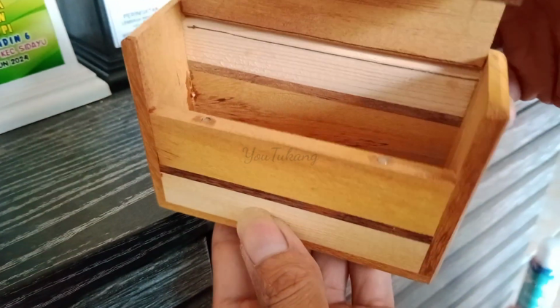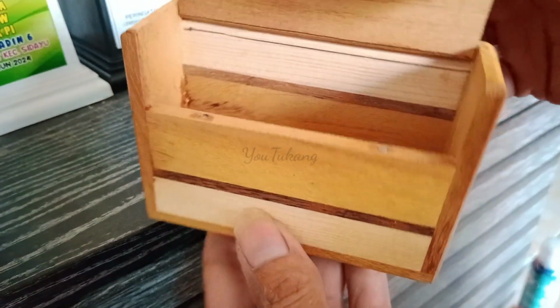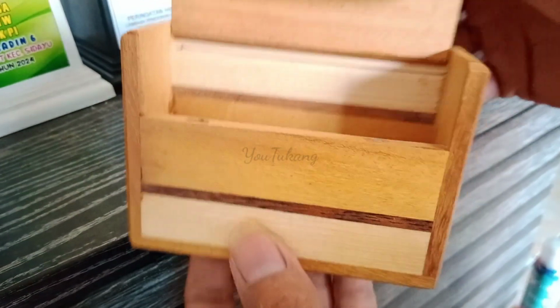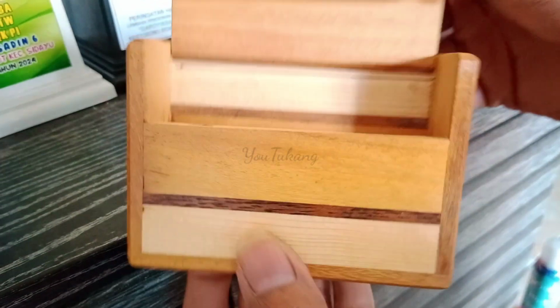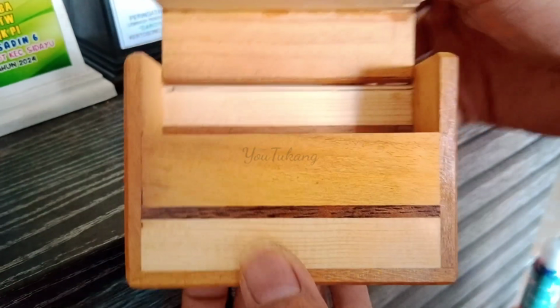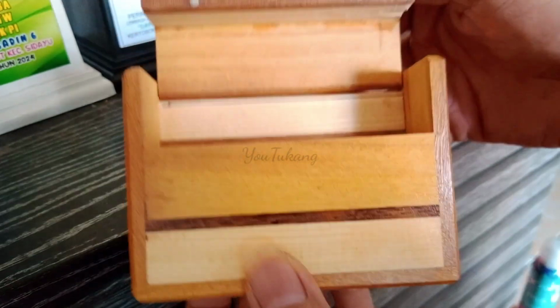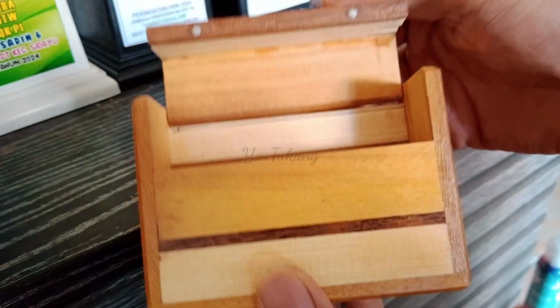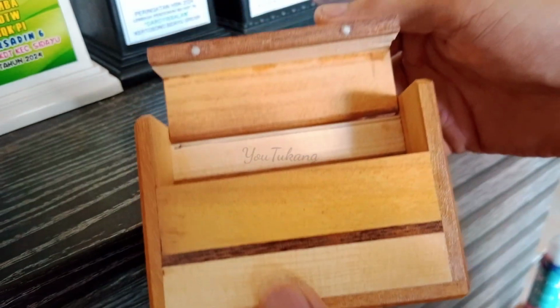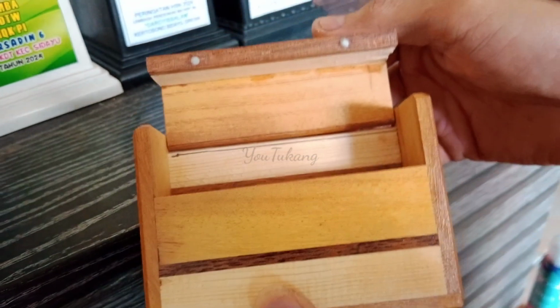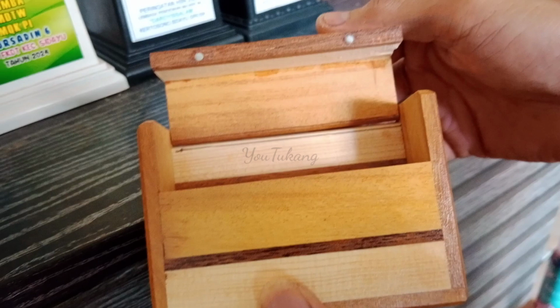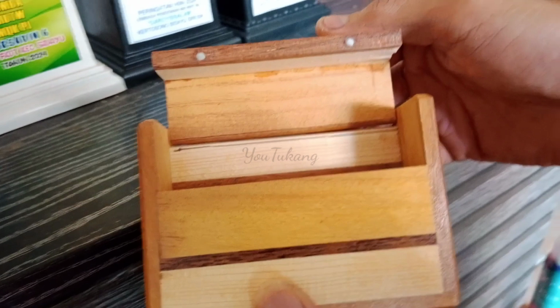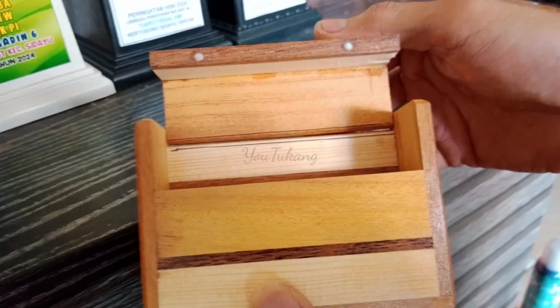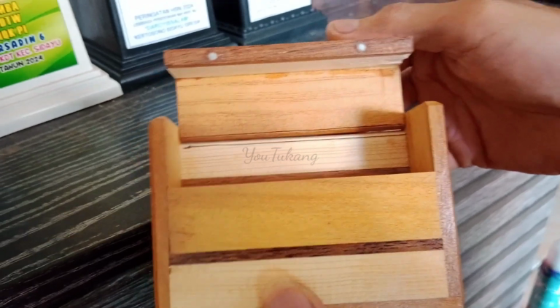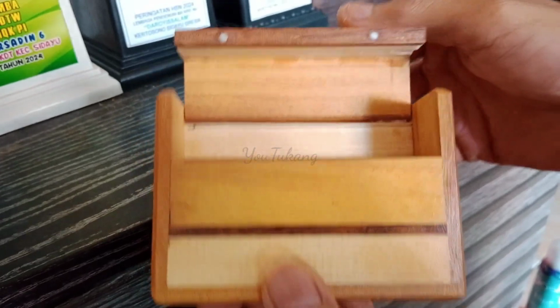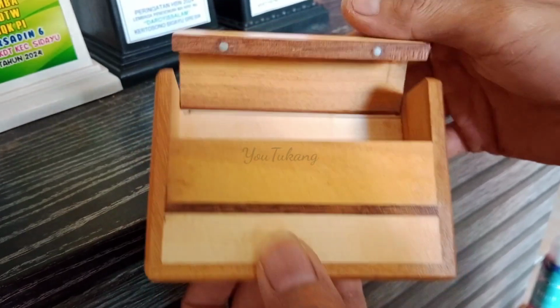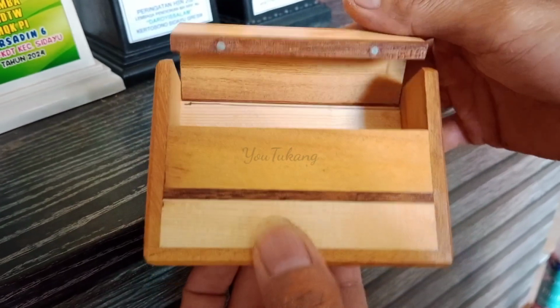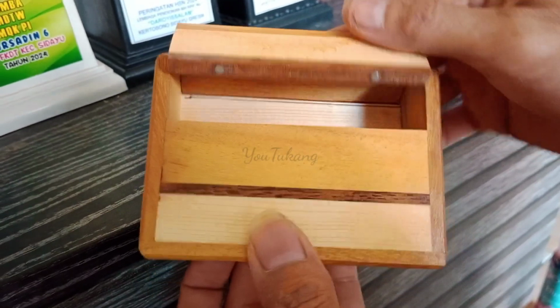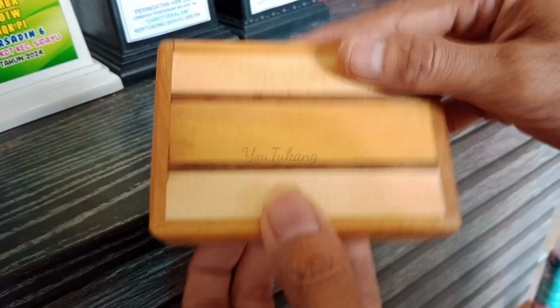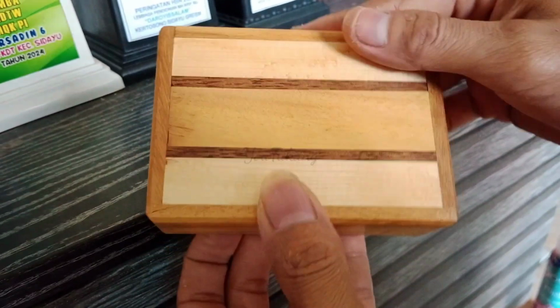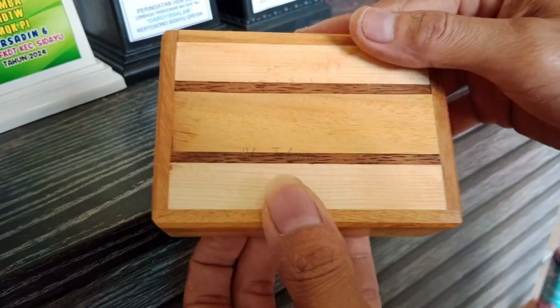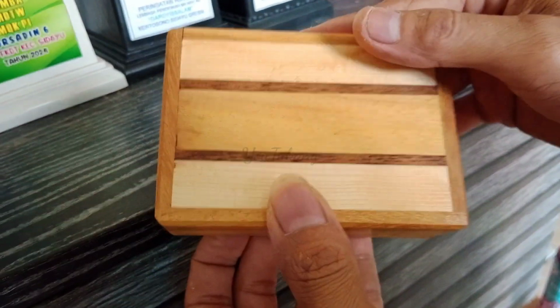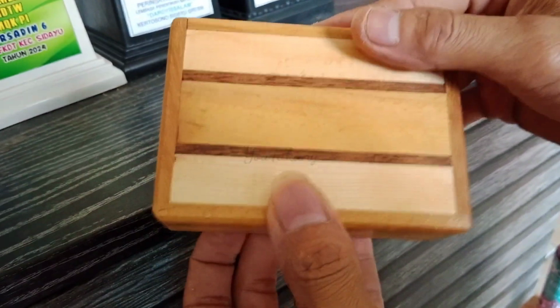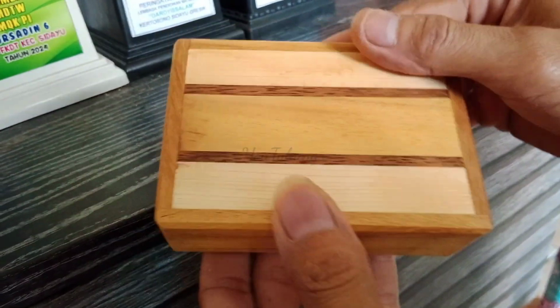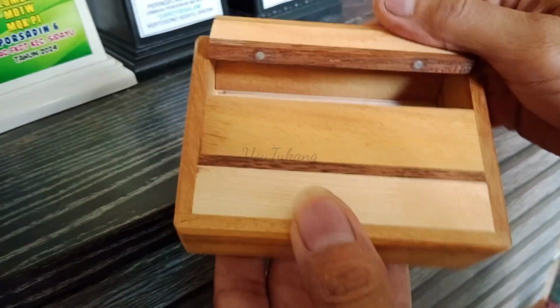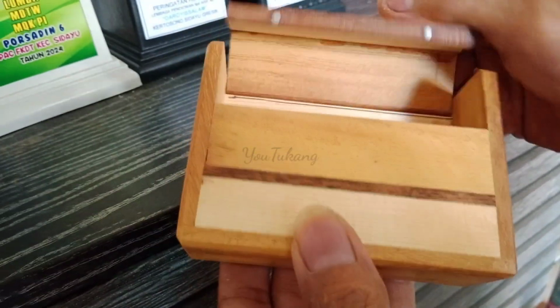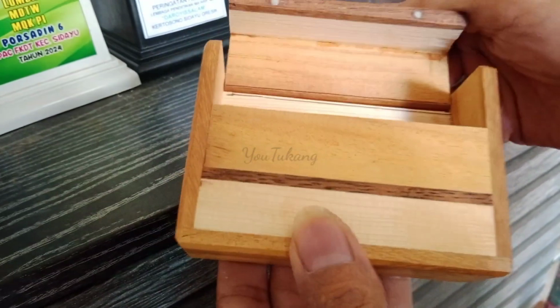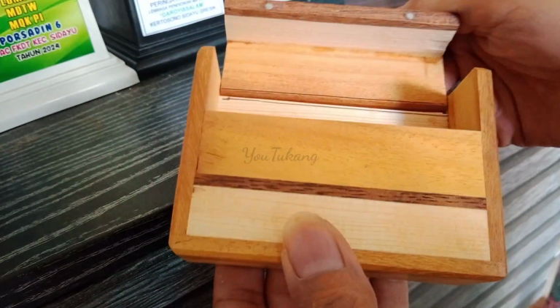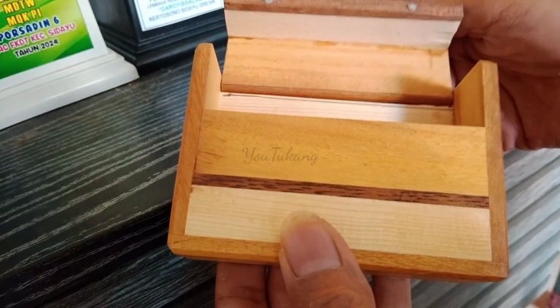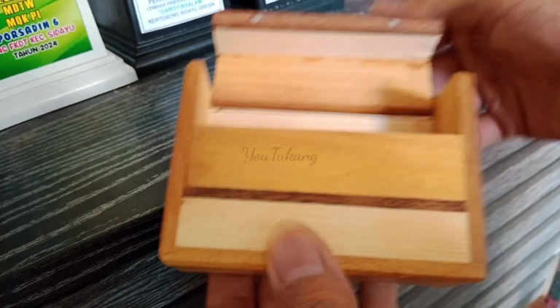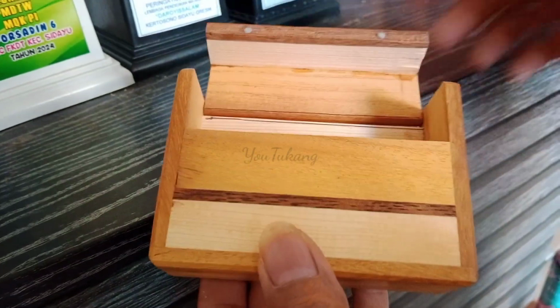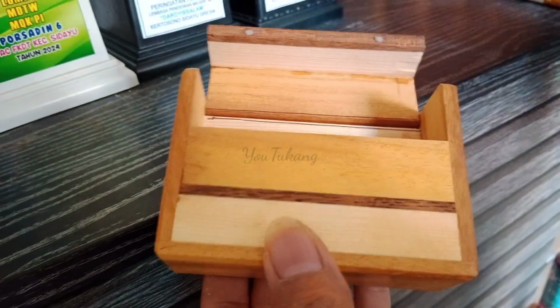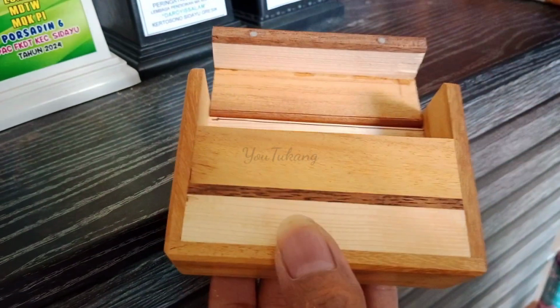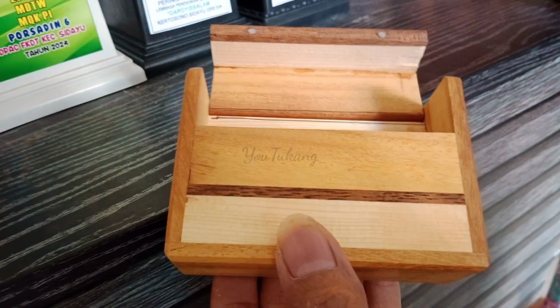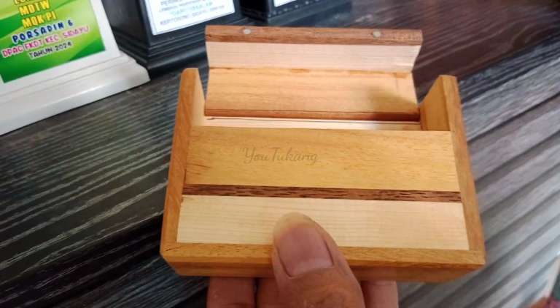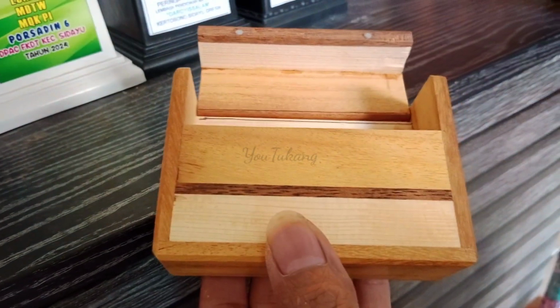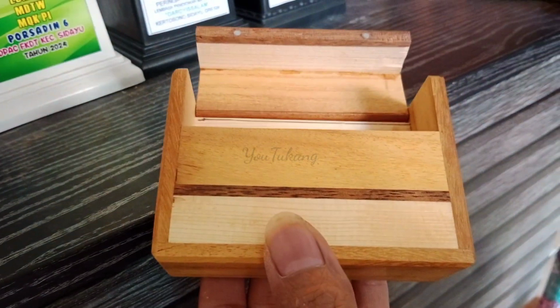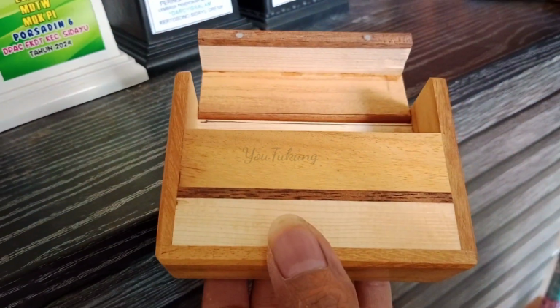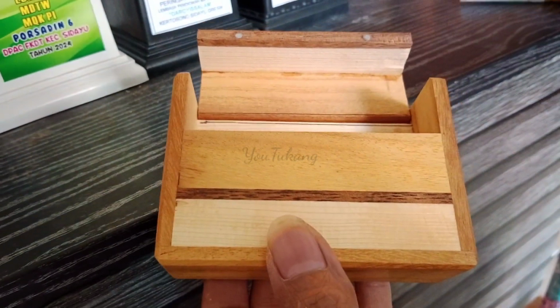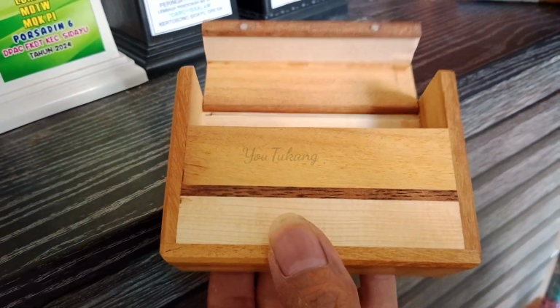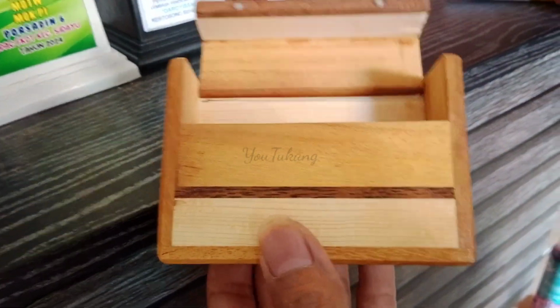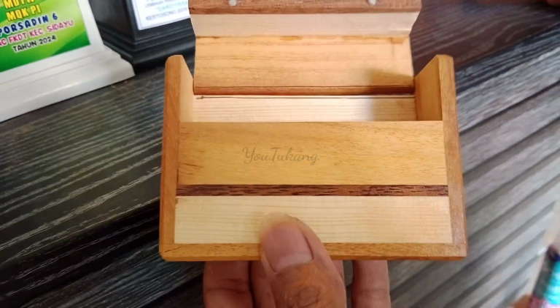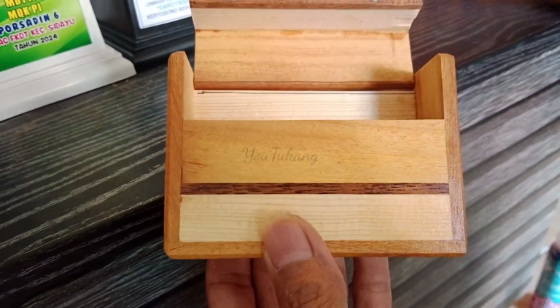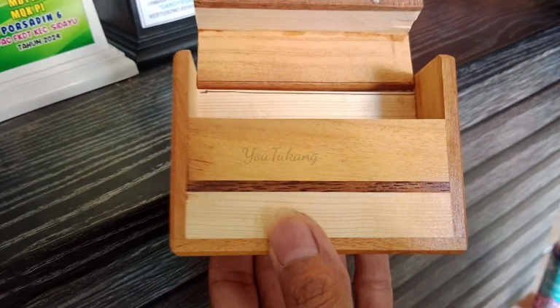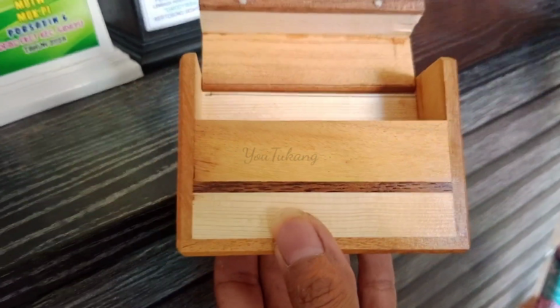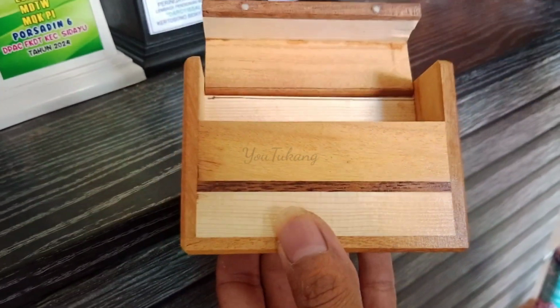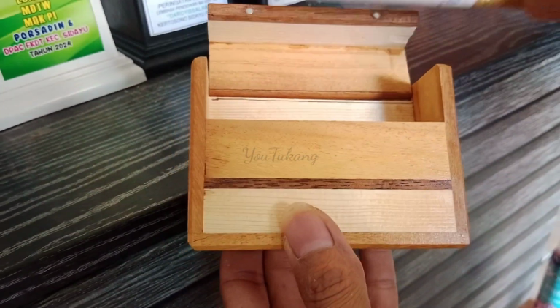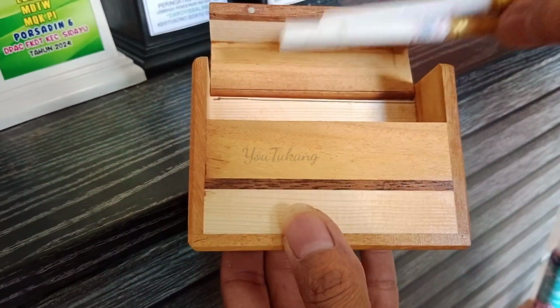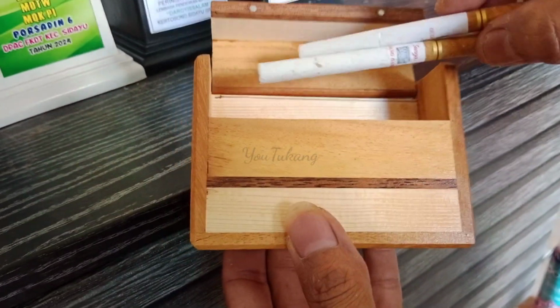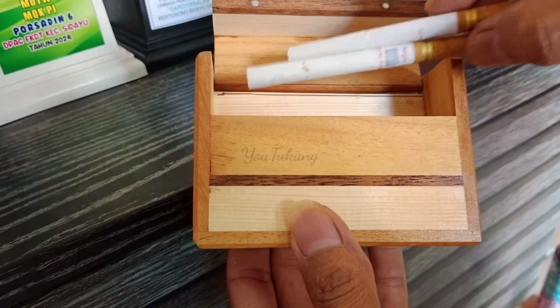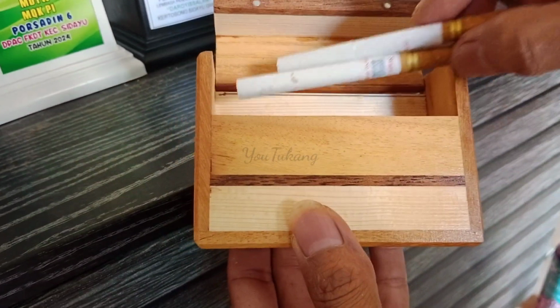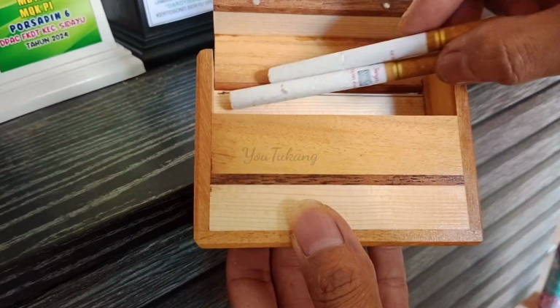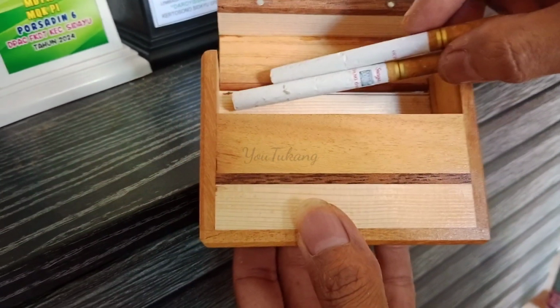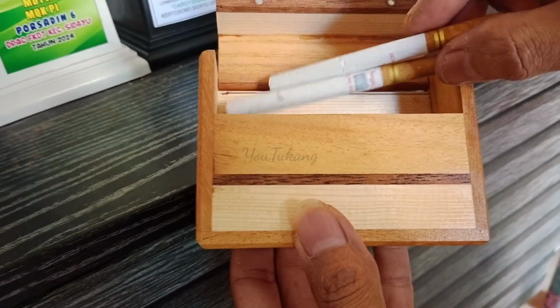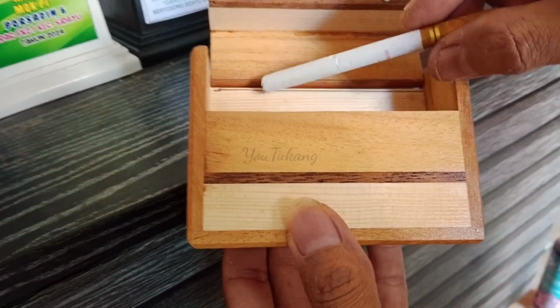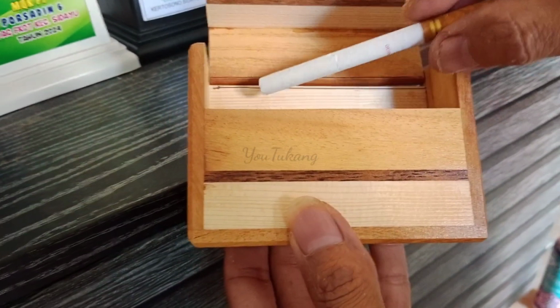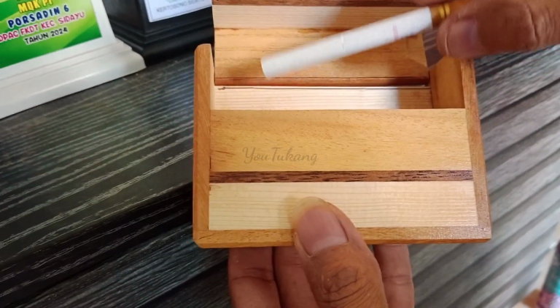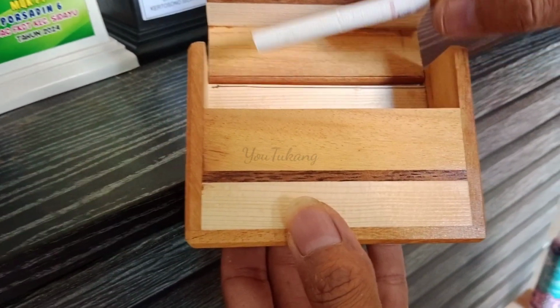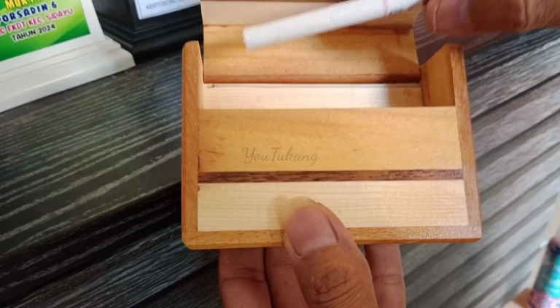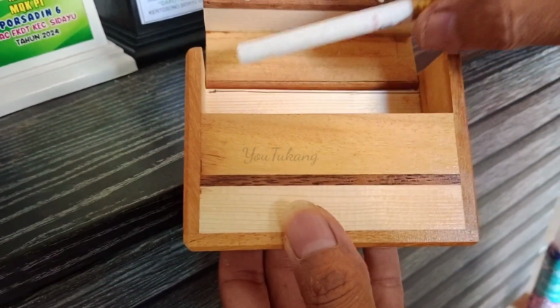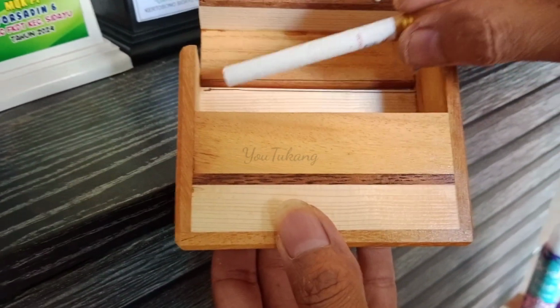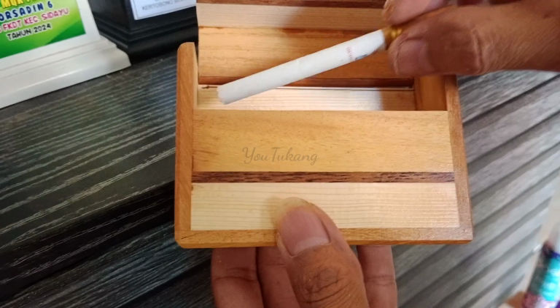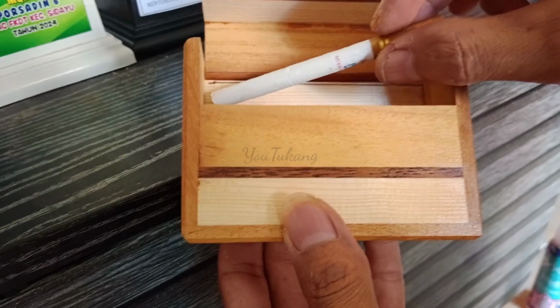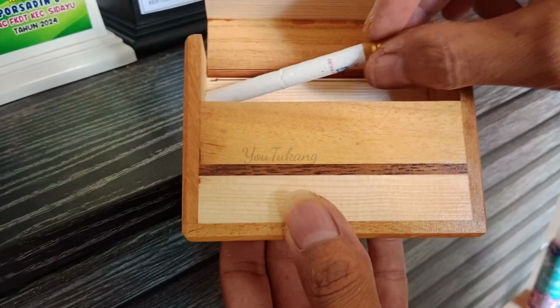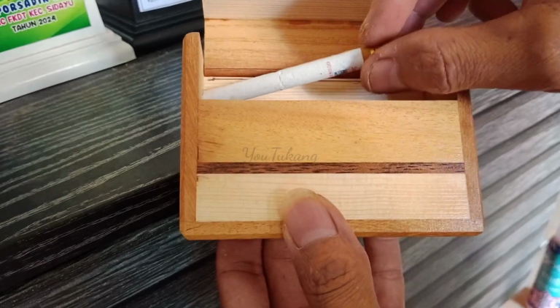This product has also been embedded with four magnets in the lid, so the lid is tighter and it looks like a complete wooden joint when closed.